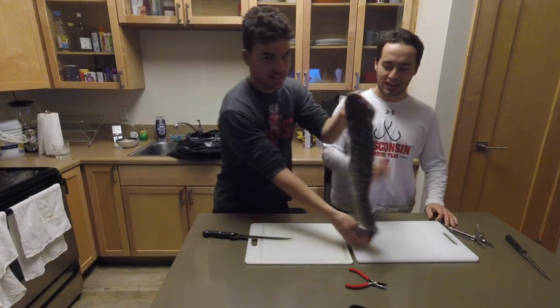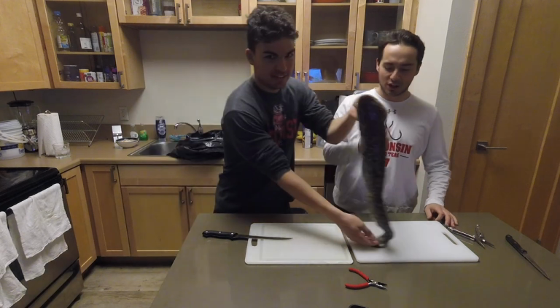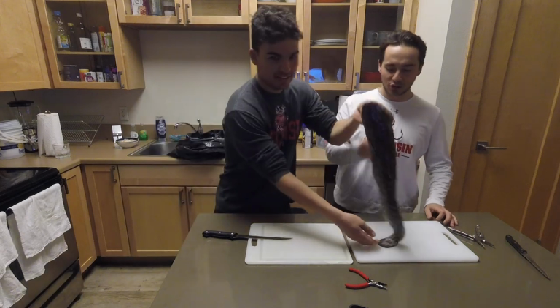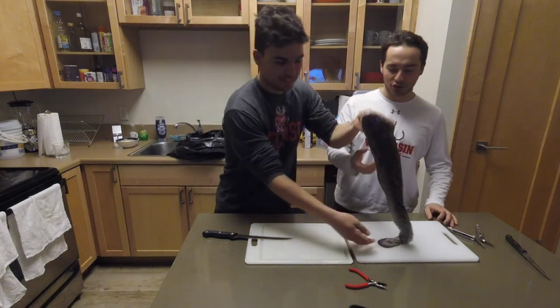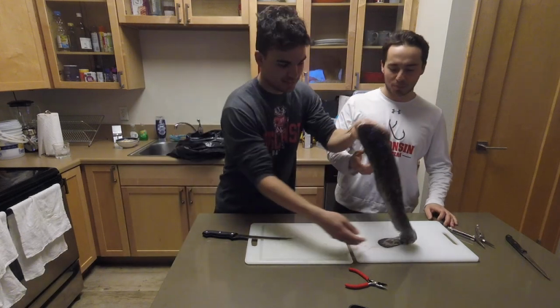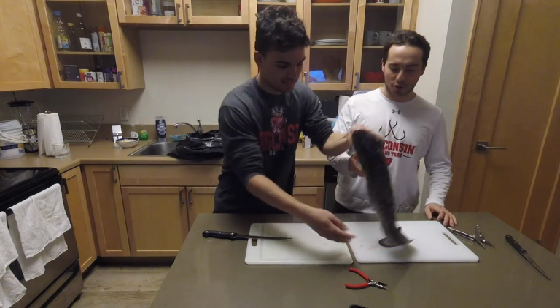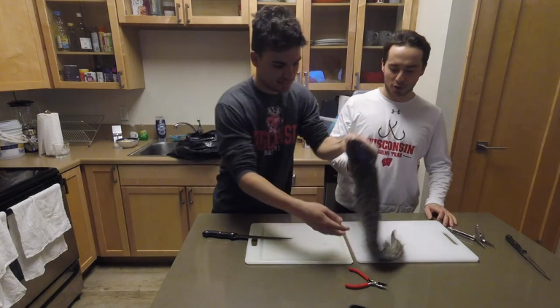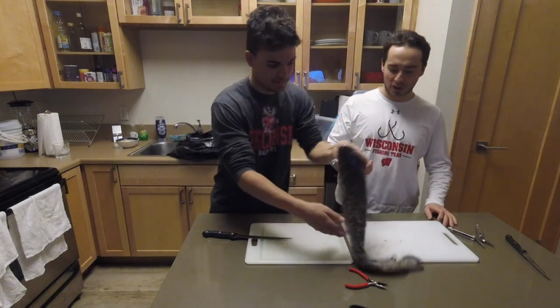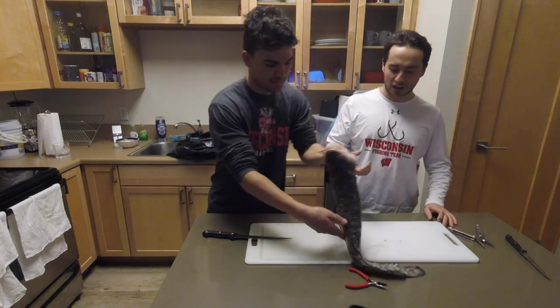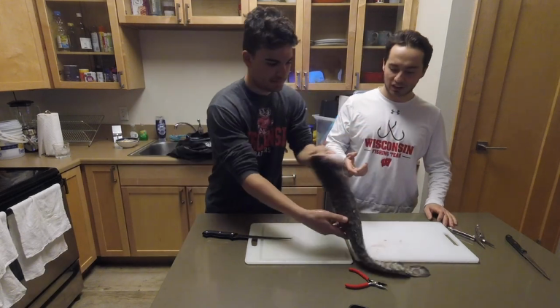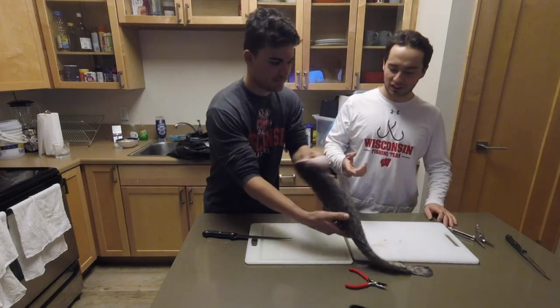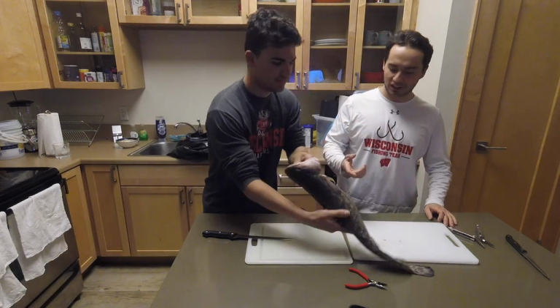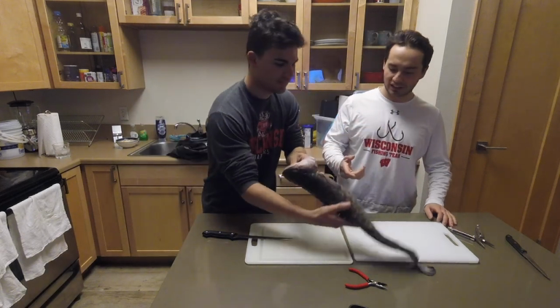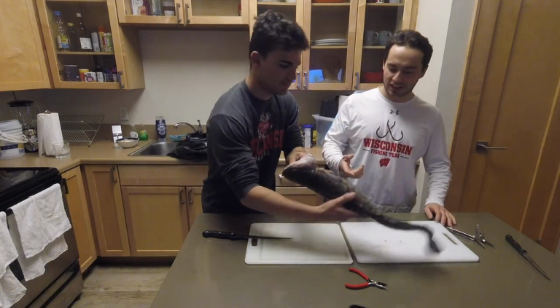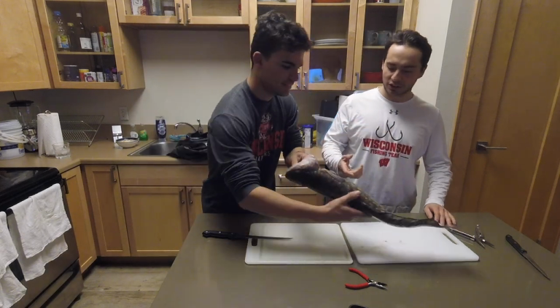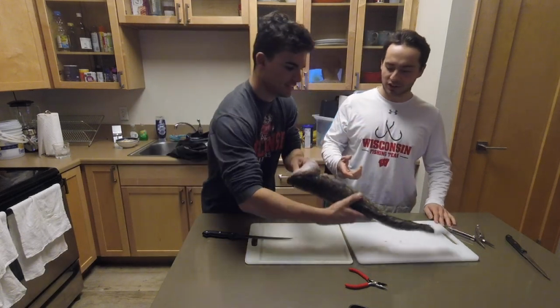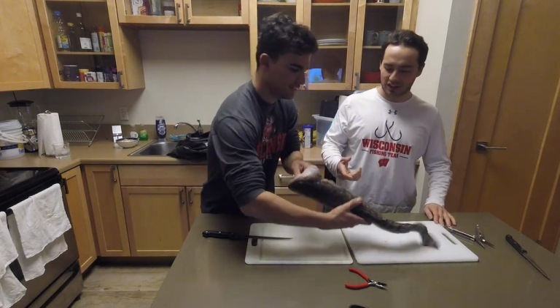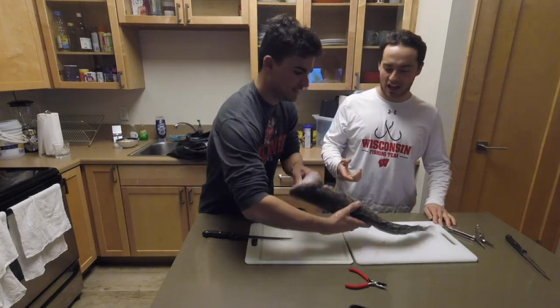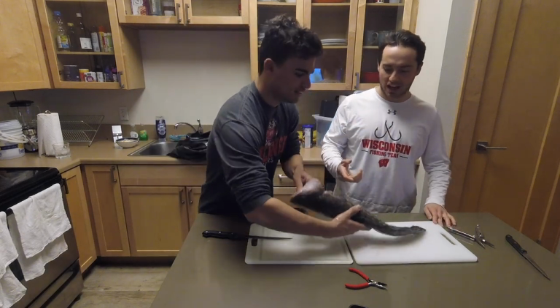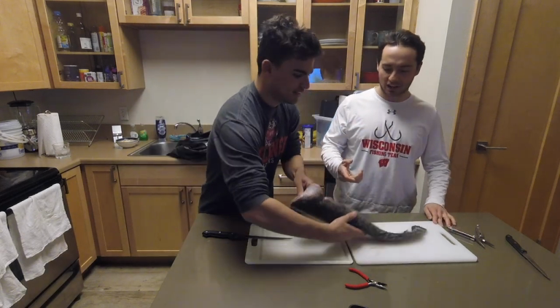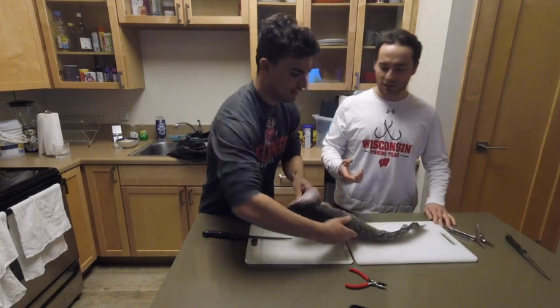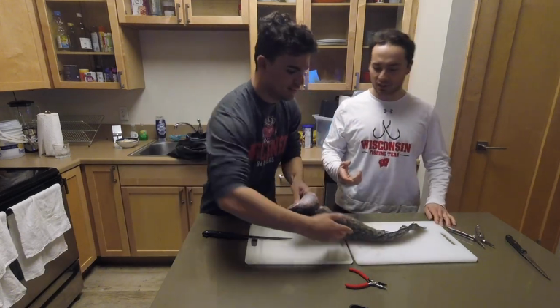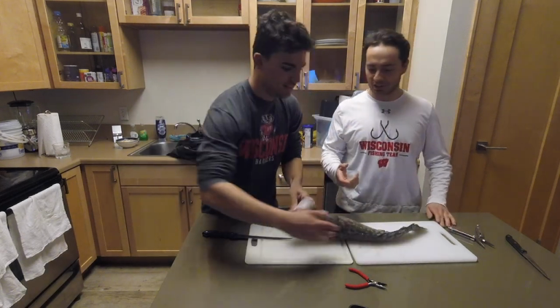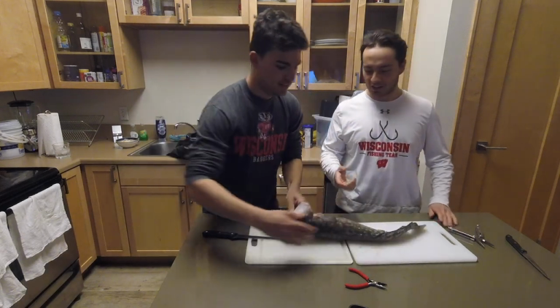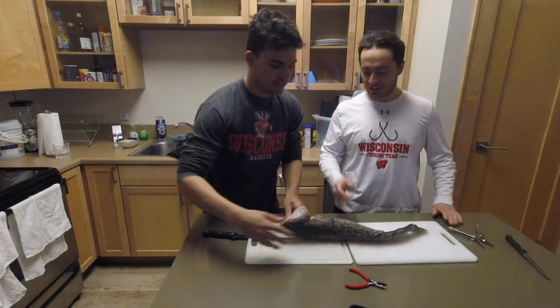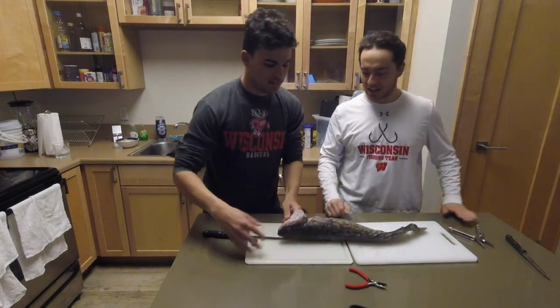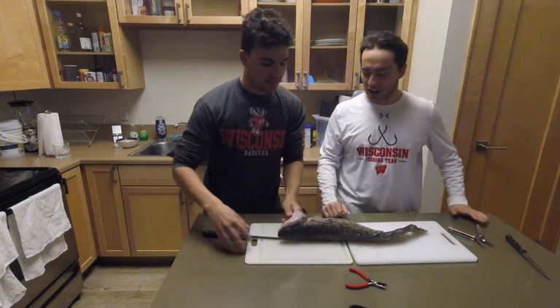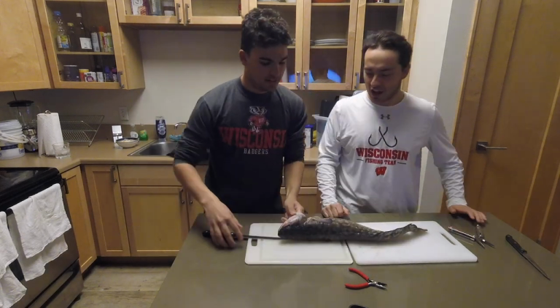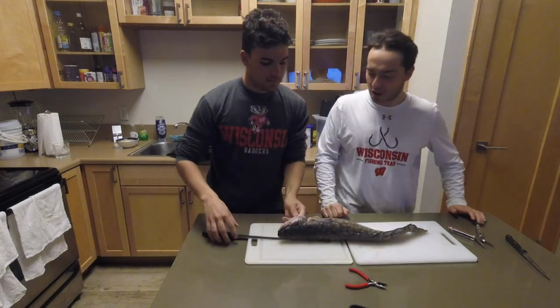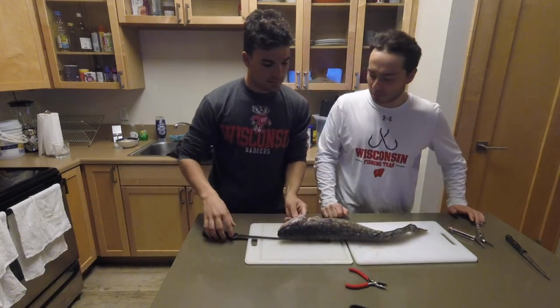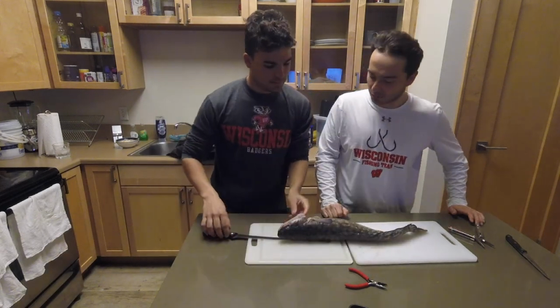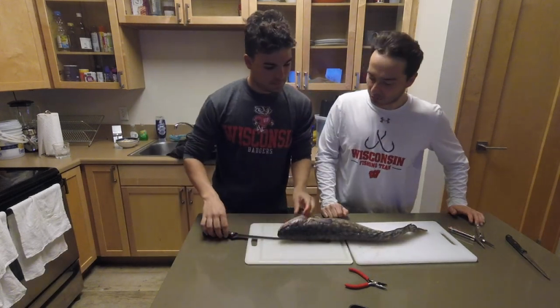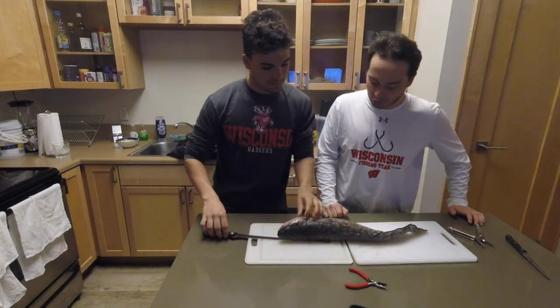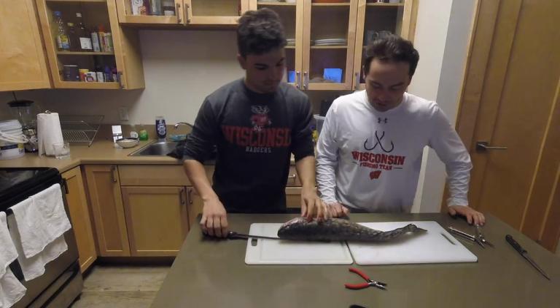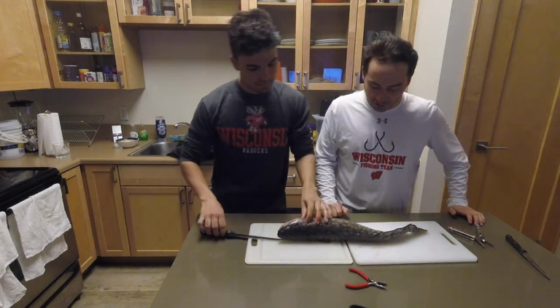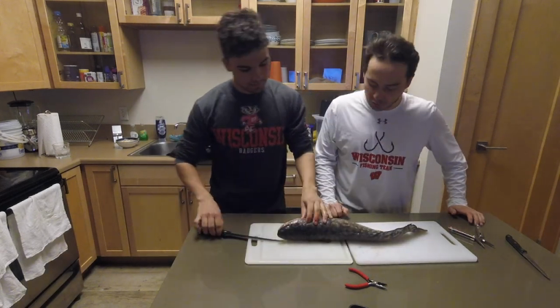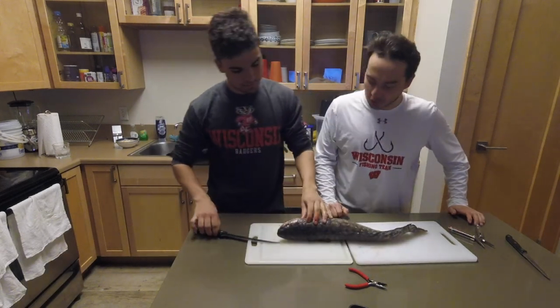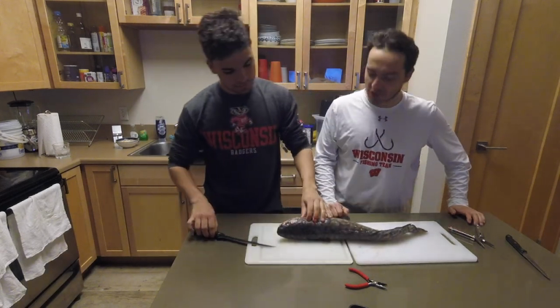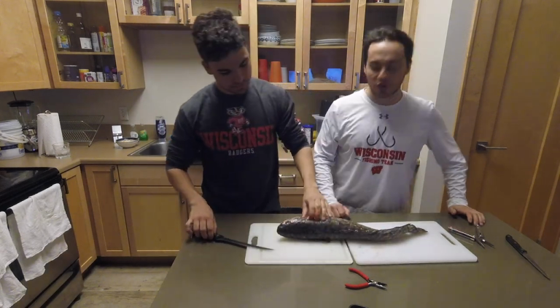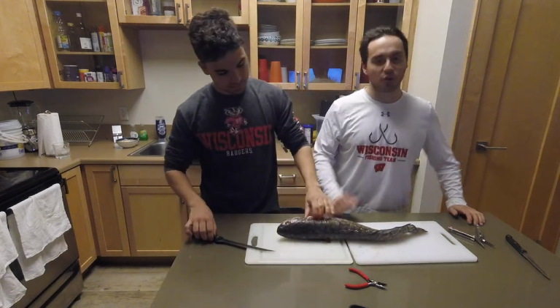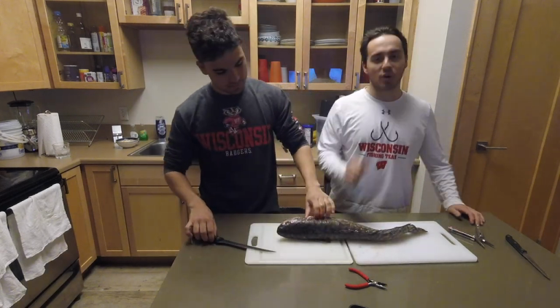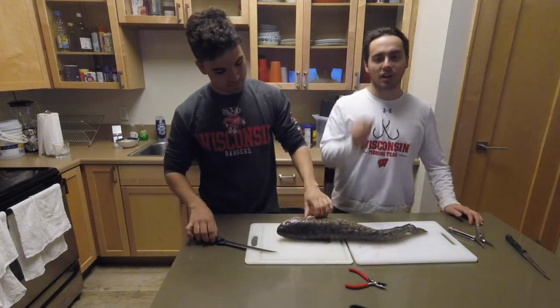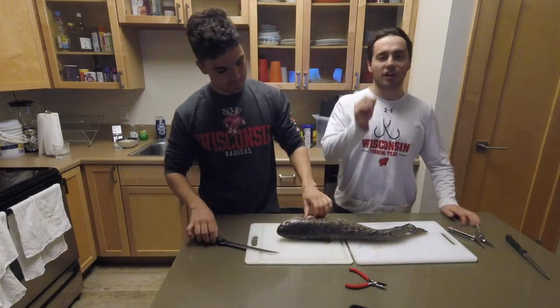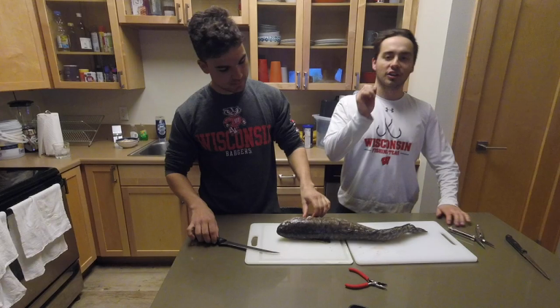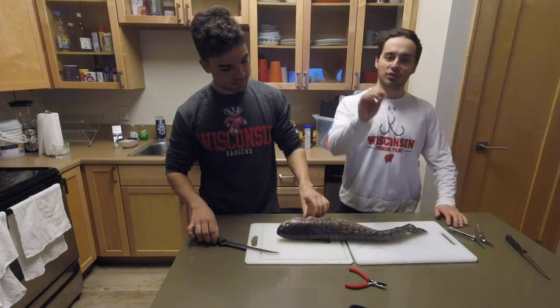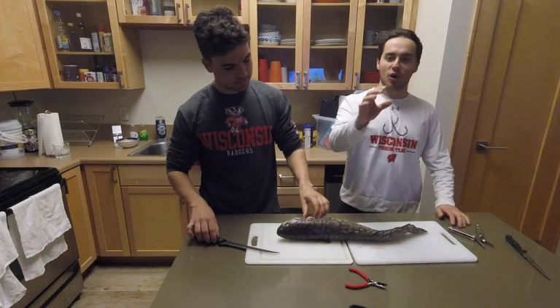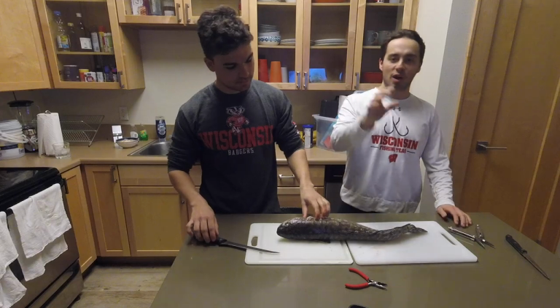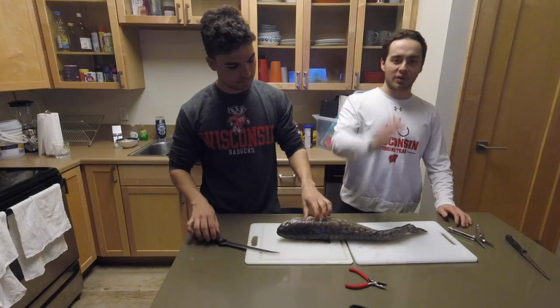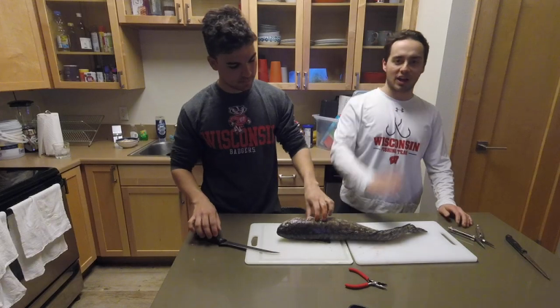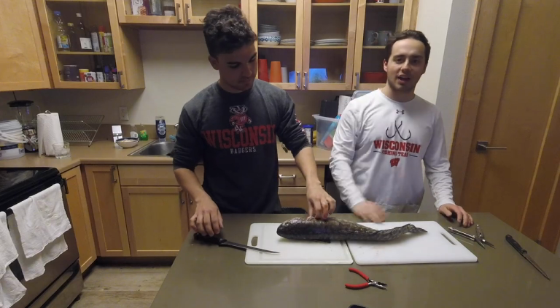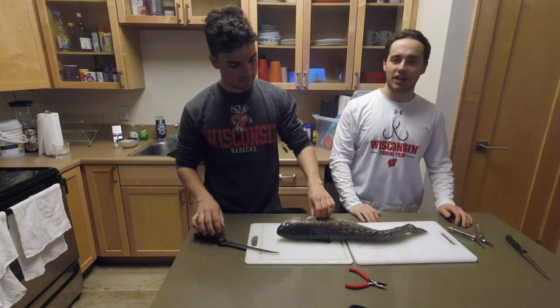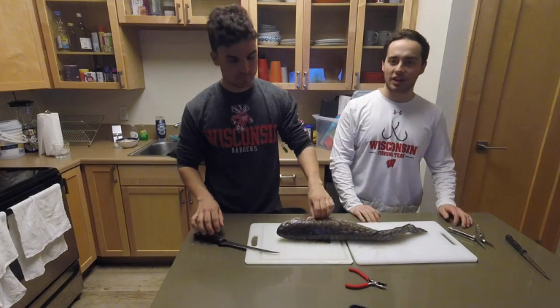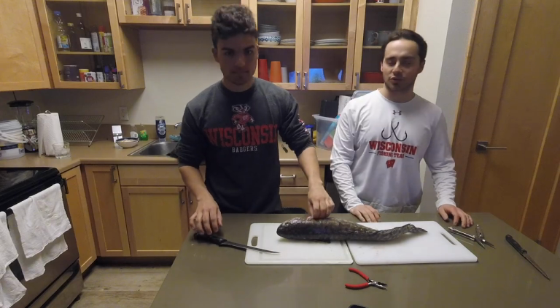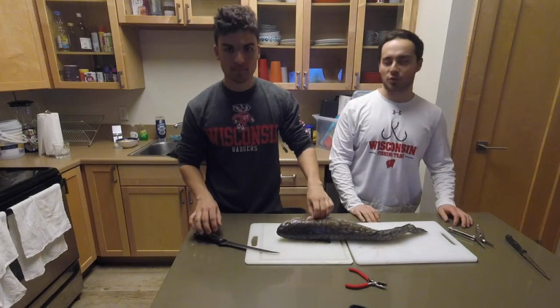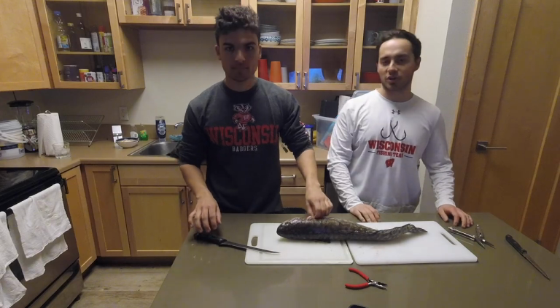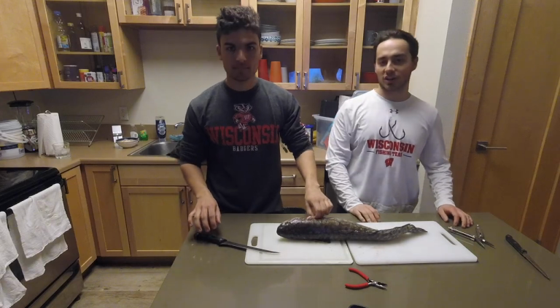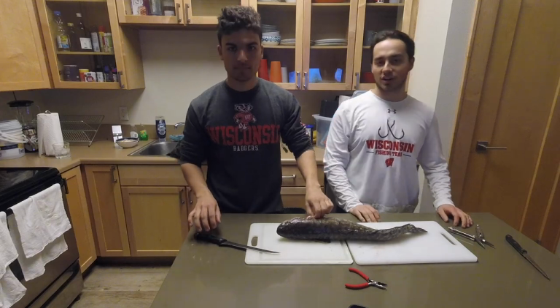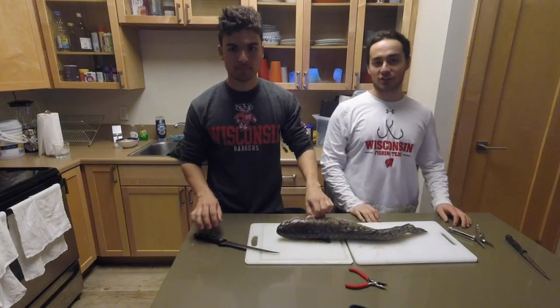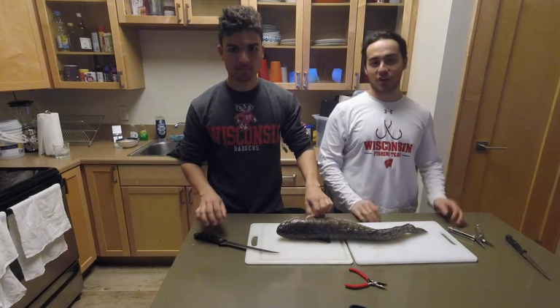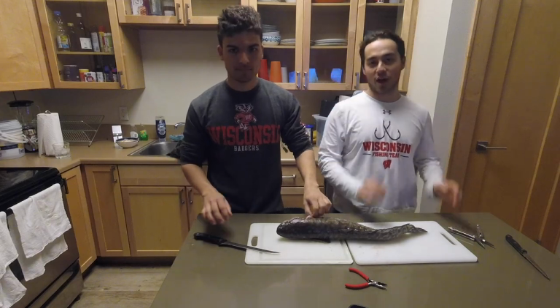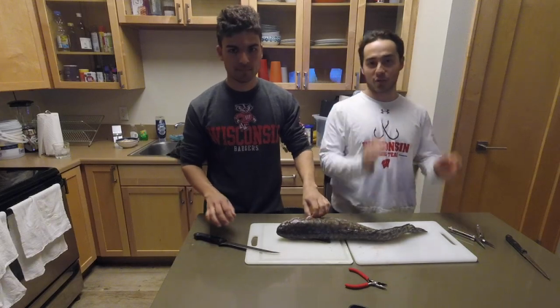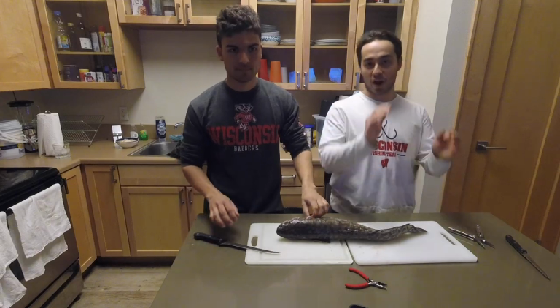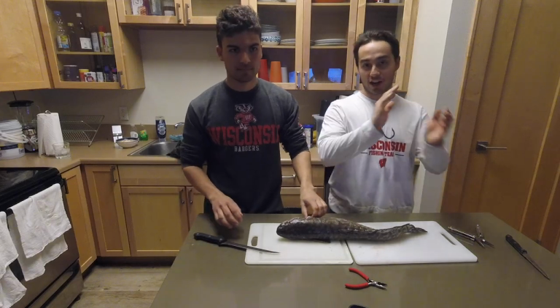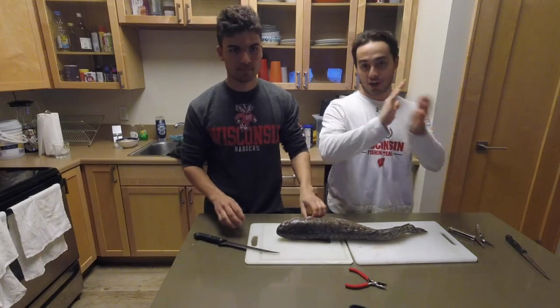Here's the burbot — take a look at that. First things first, I know you want to know how he caught that, so we're gonna cut to that right here.